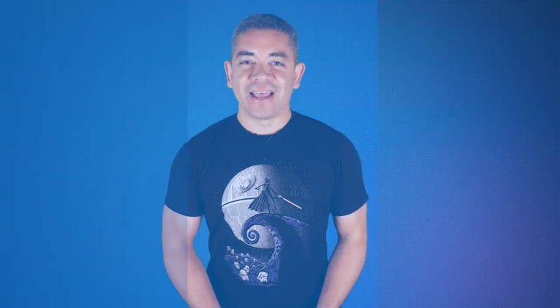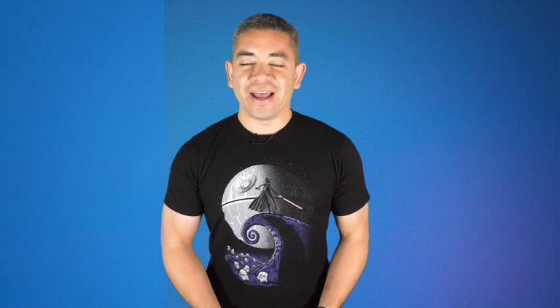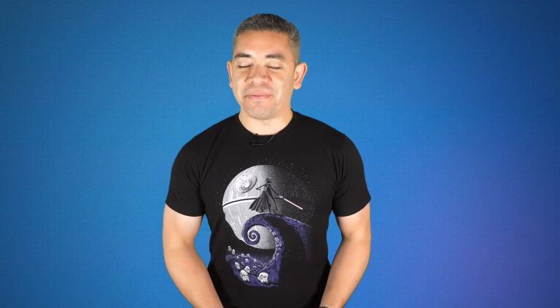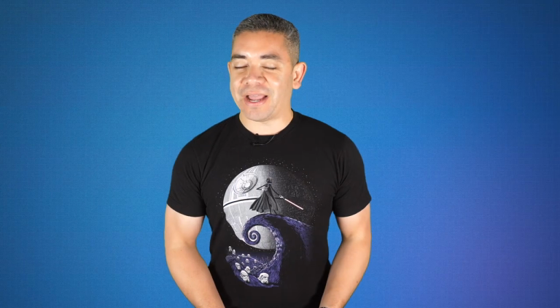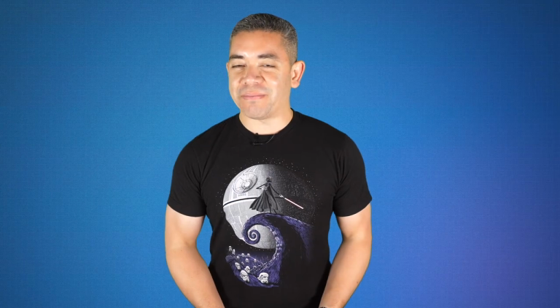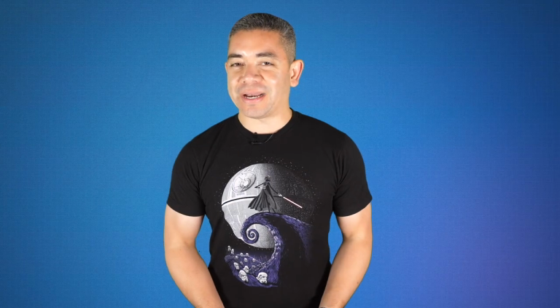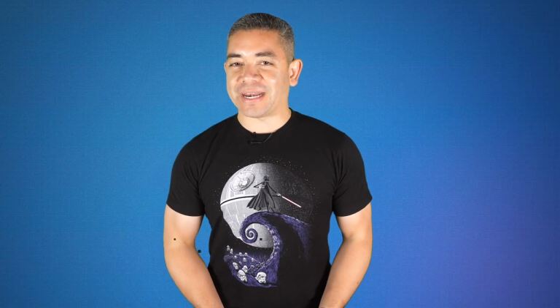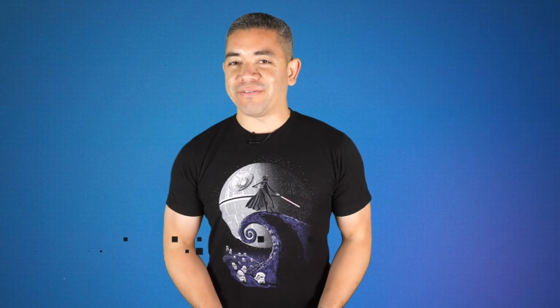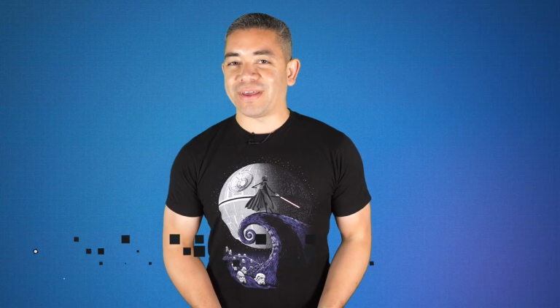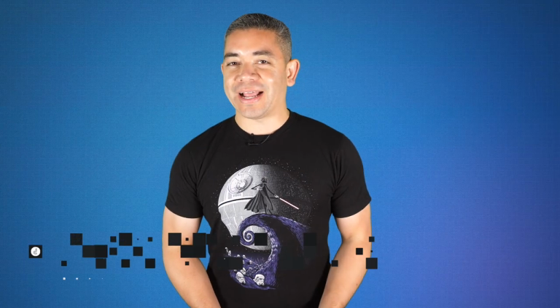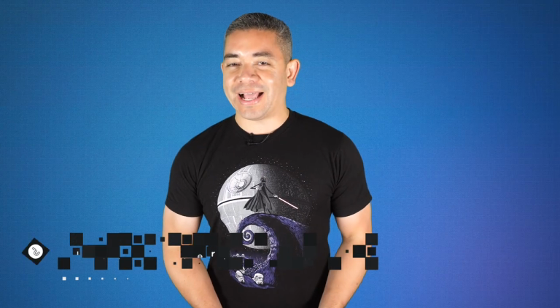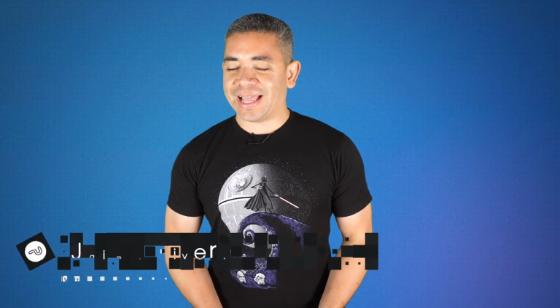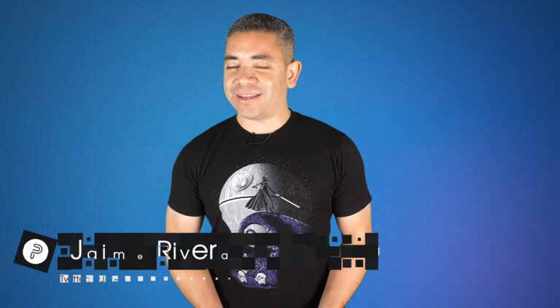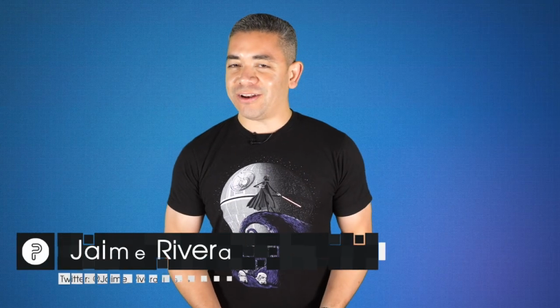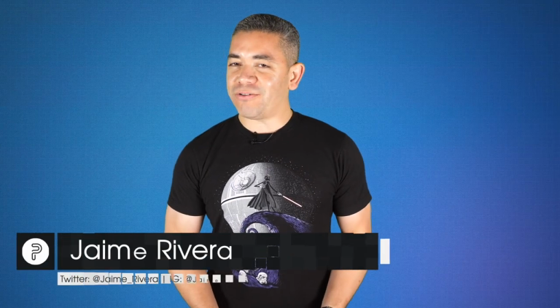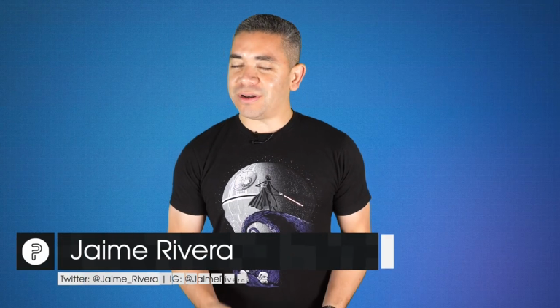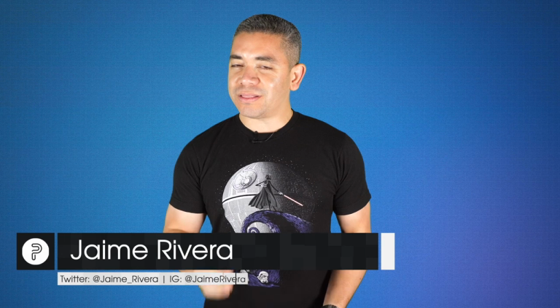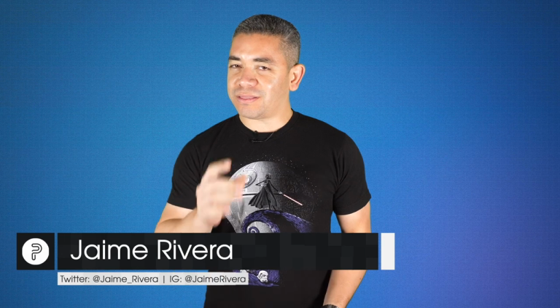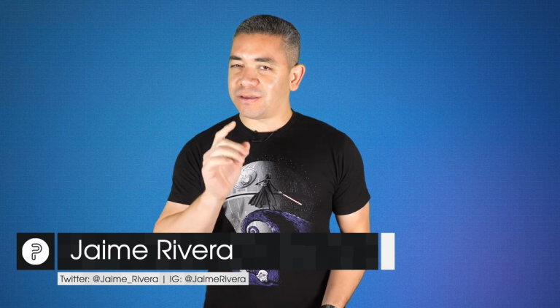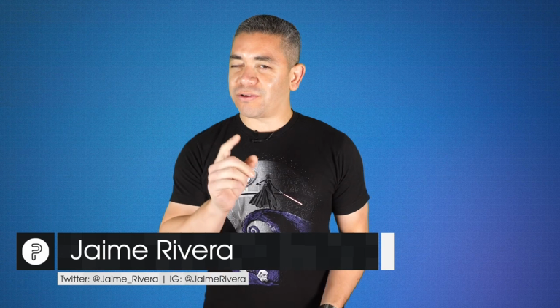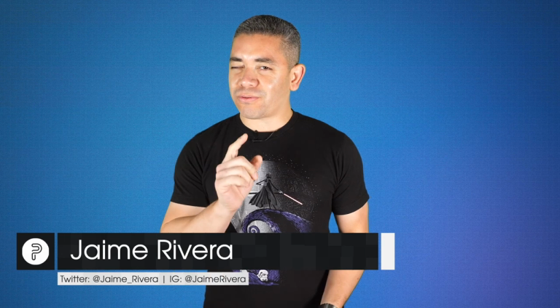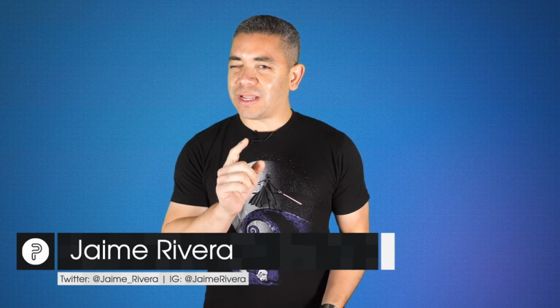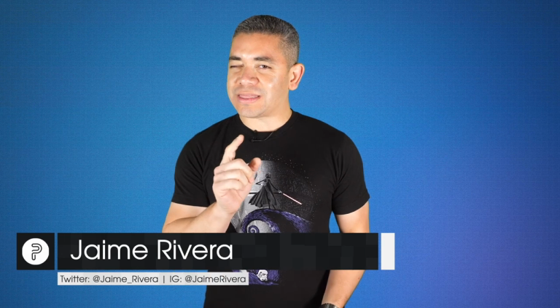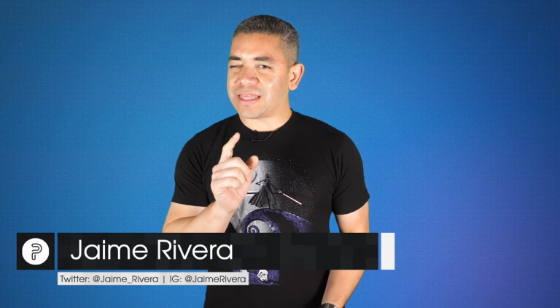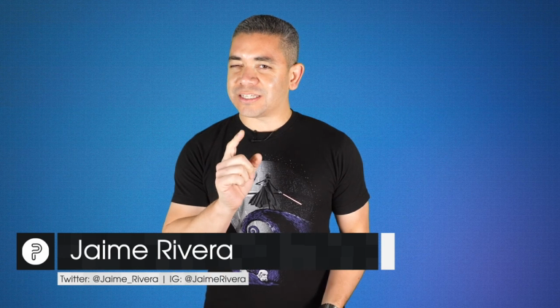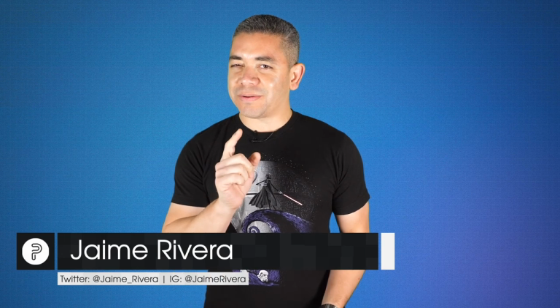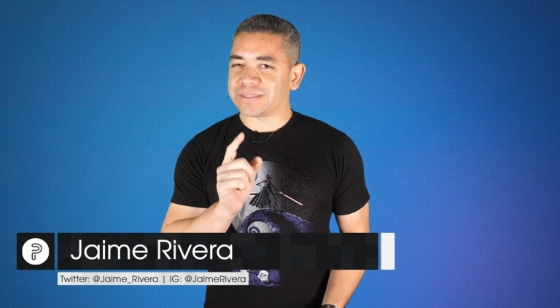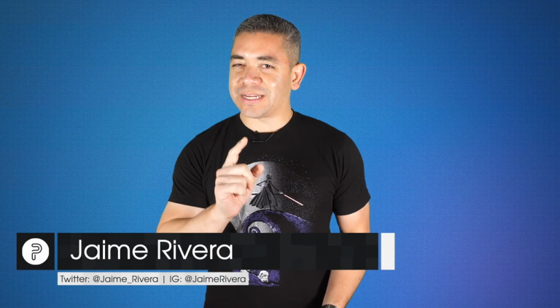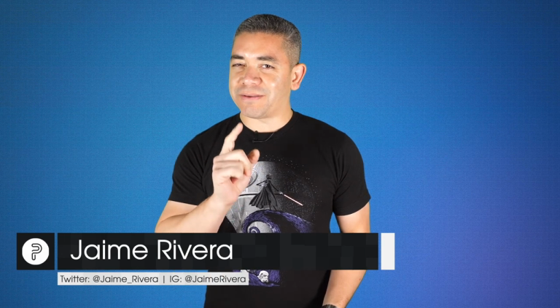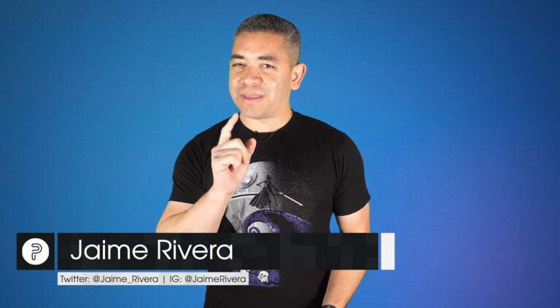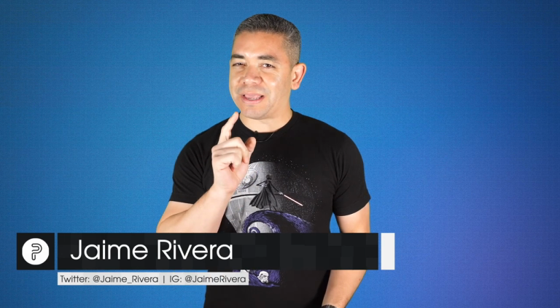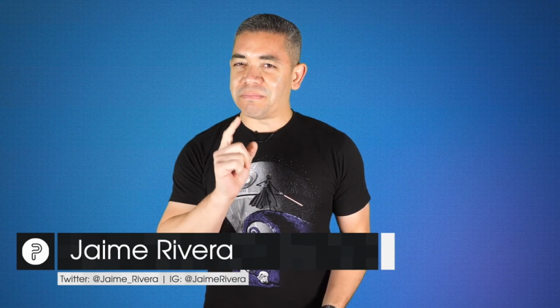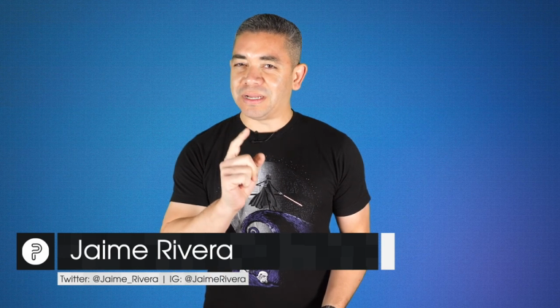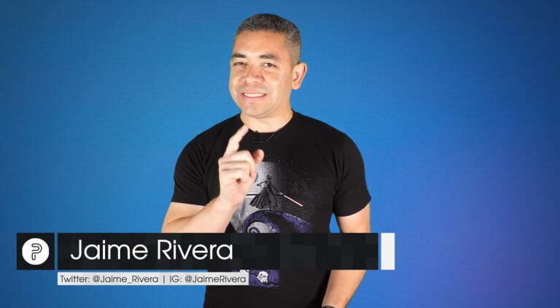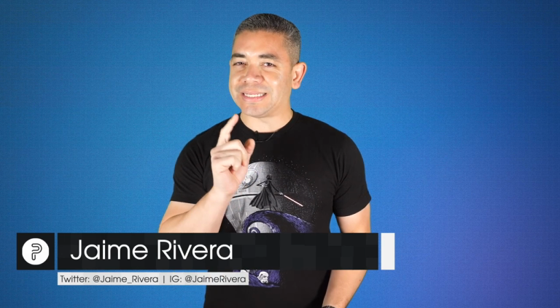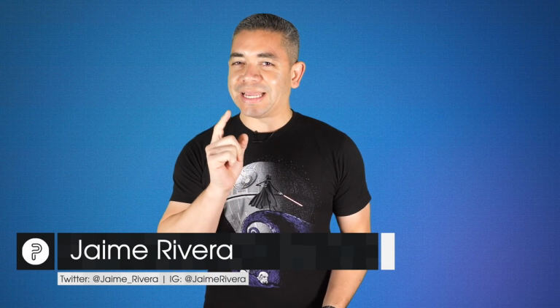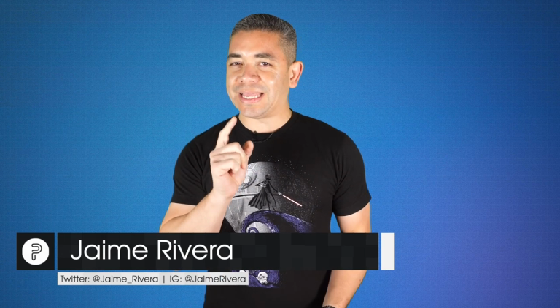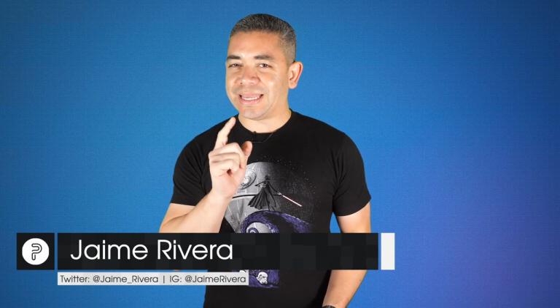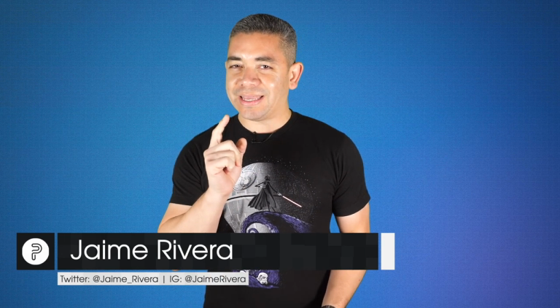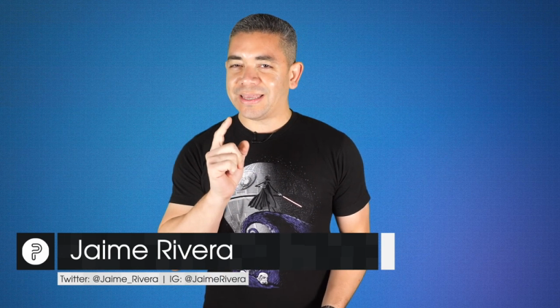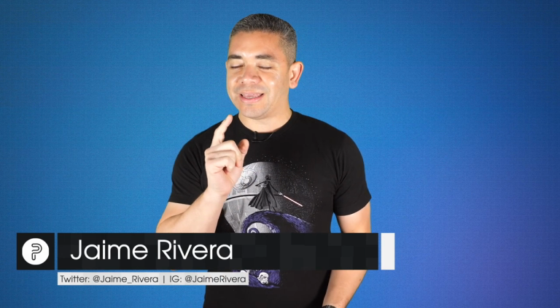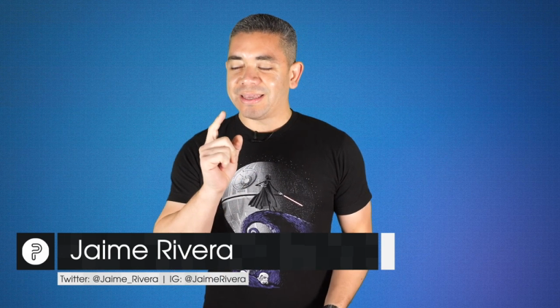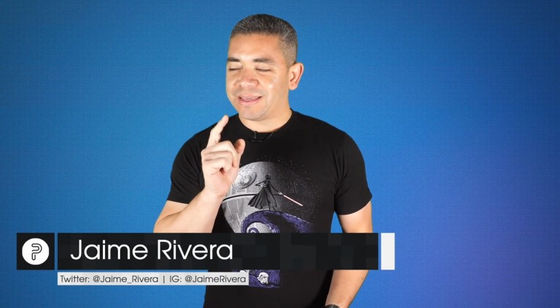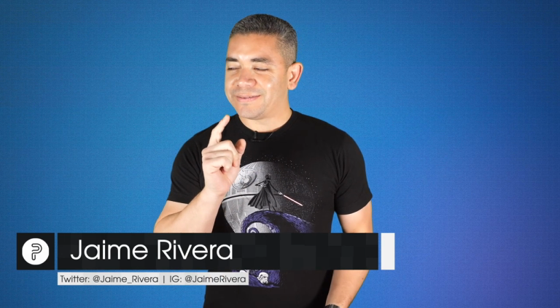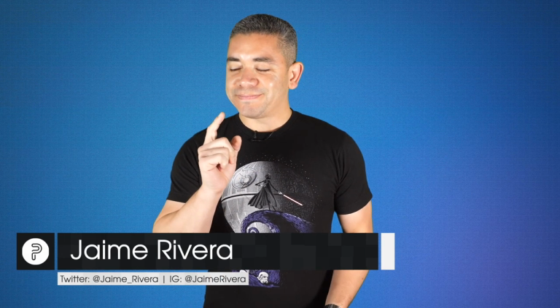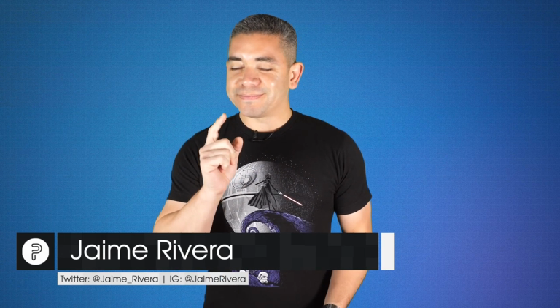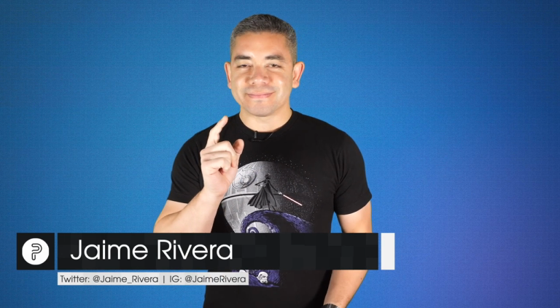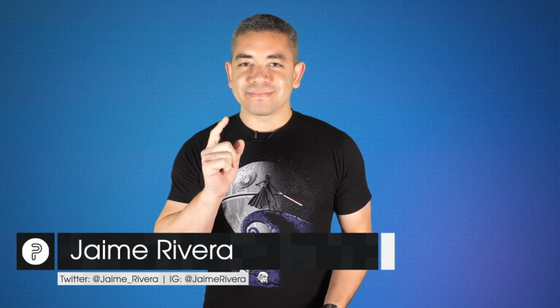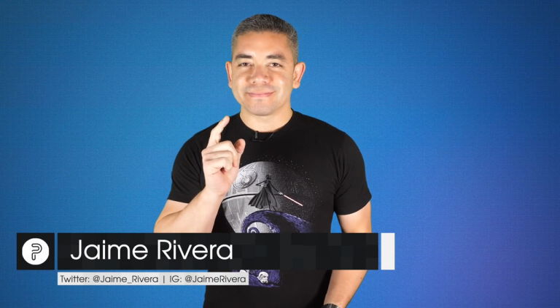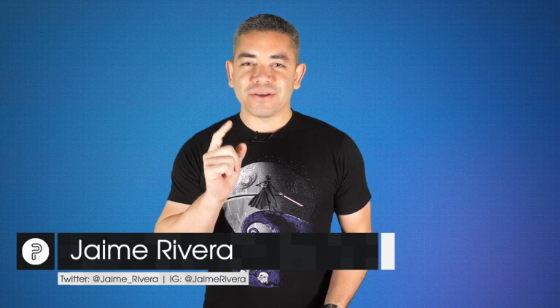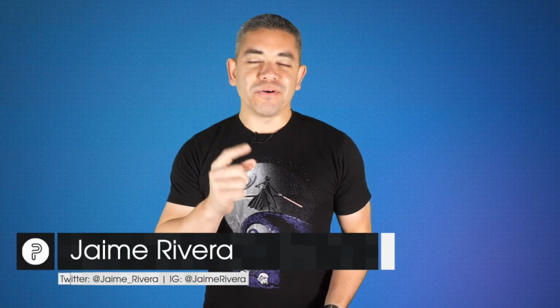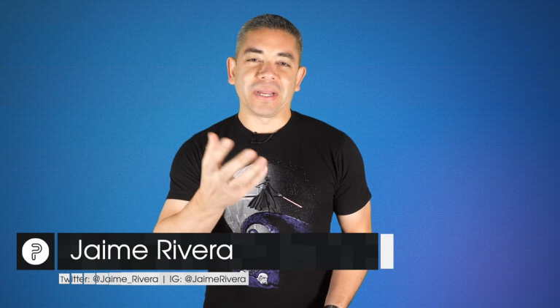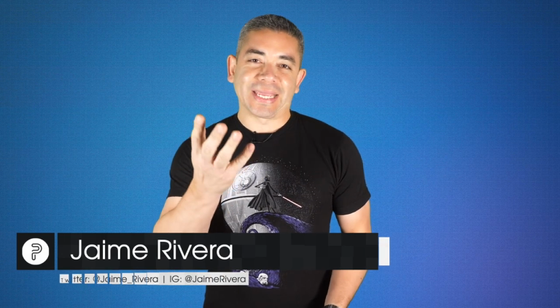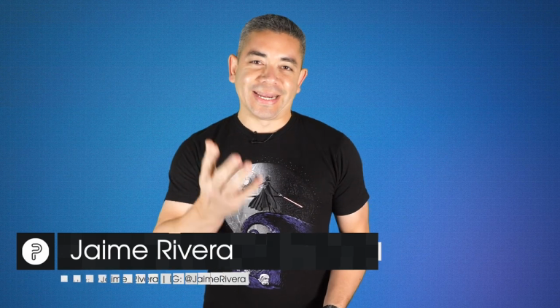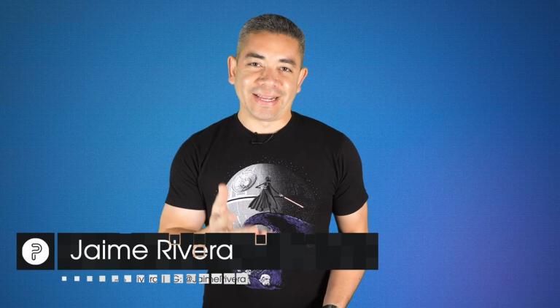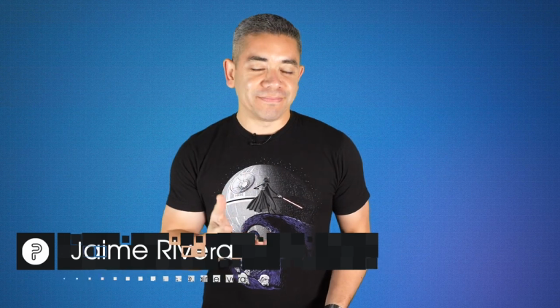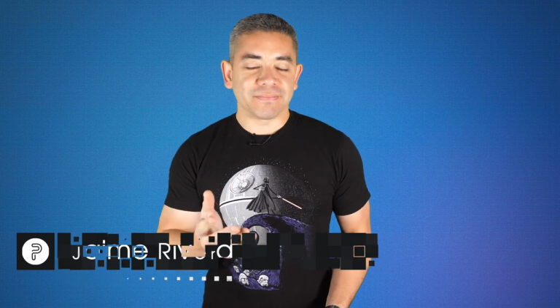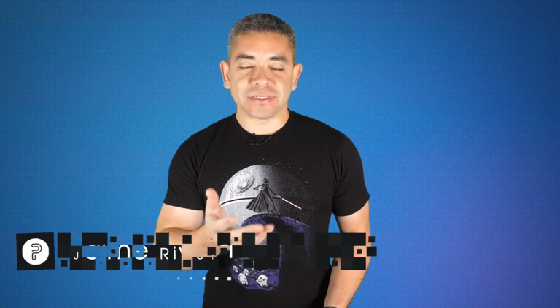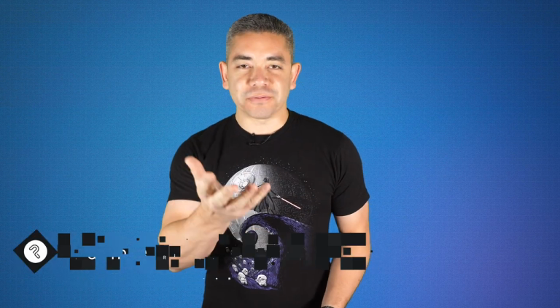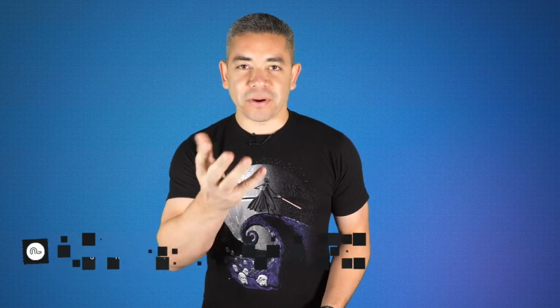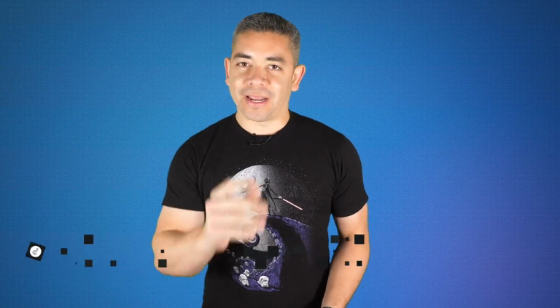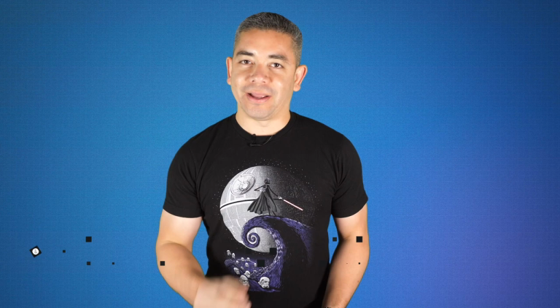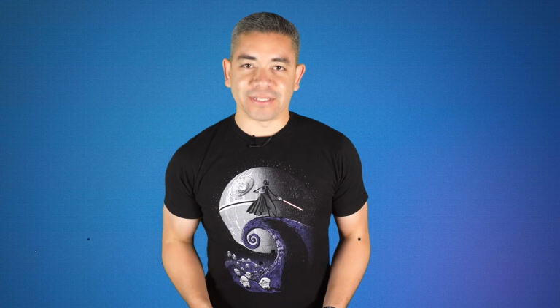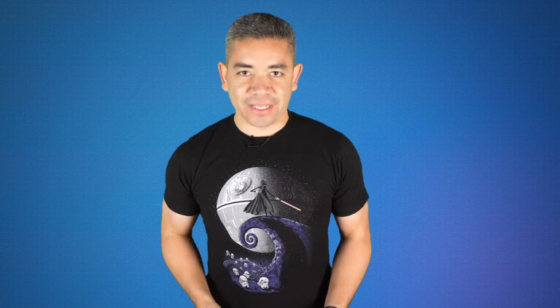I'm Jaime Rivera, and you know one of the great things about today being Monday? This is Pocketnow Daily.